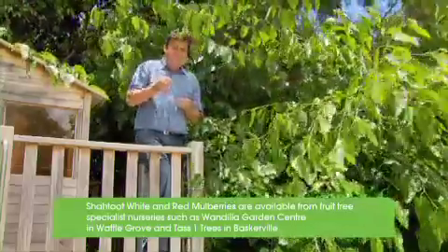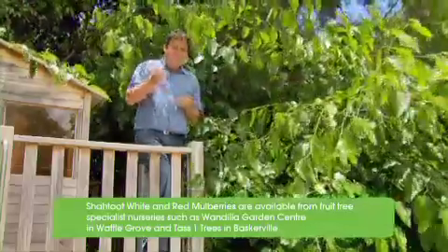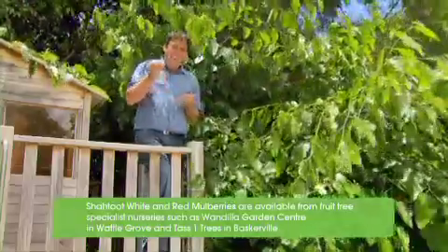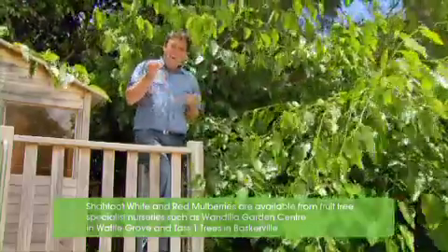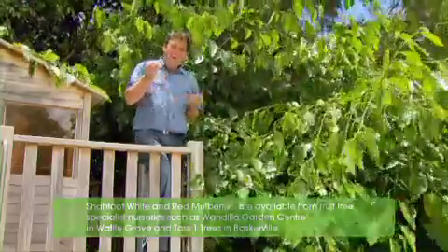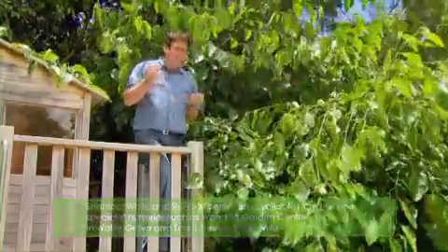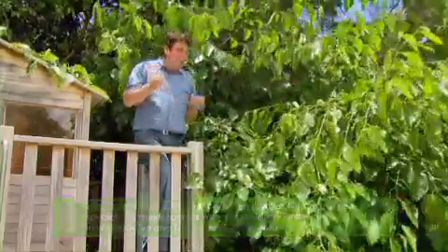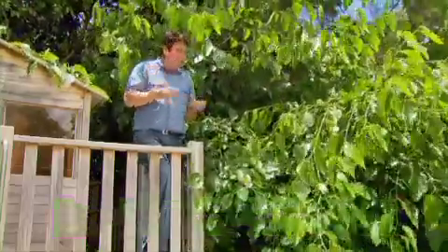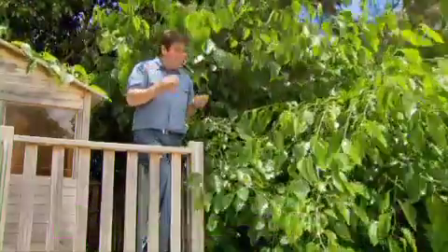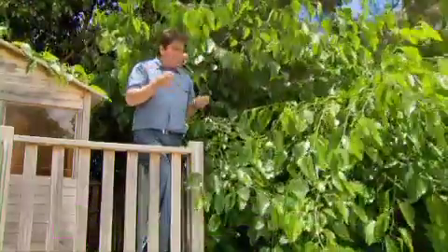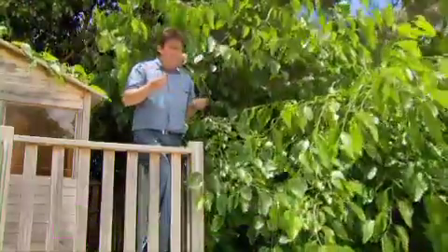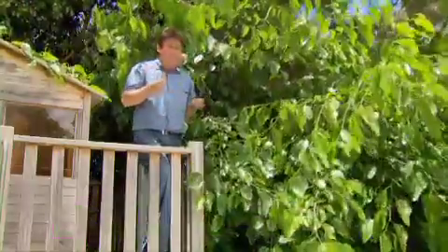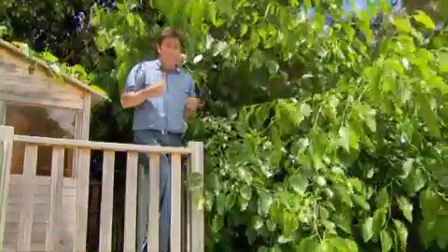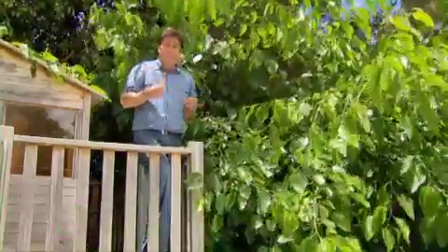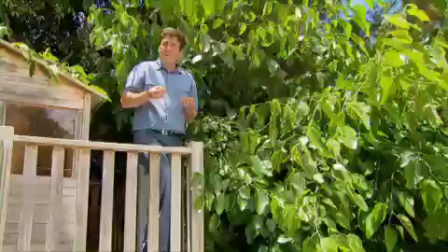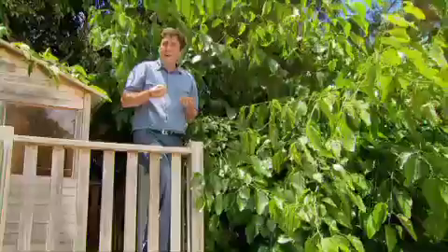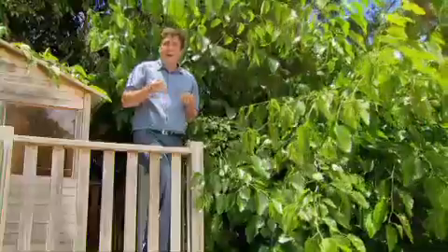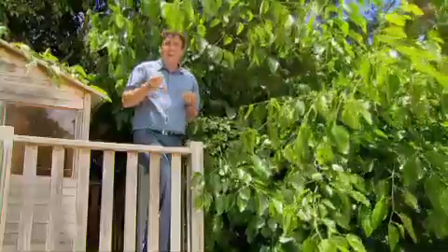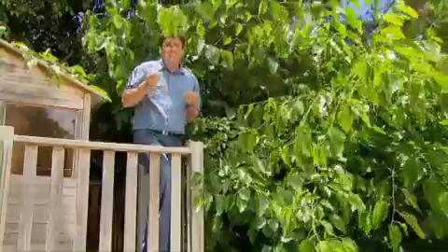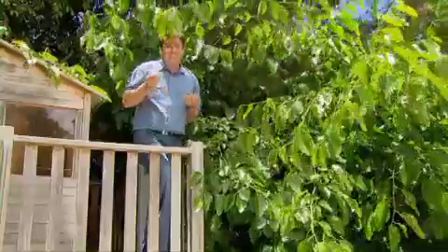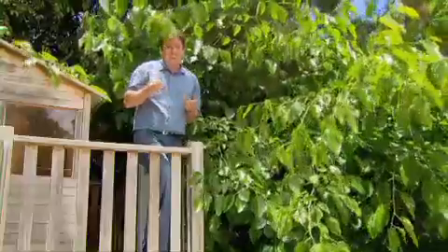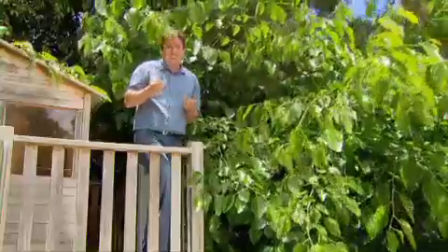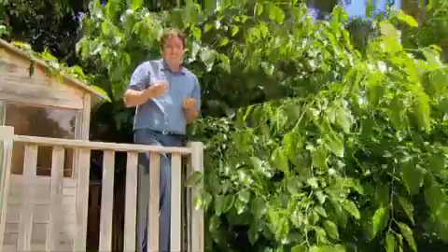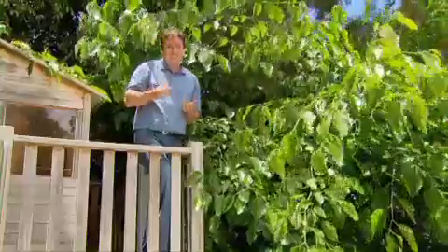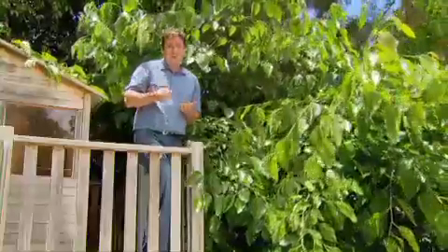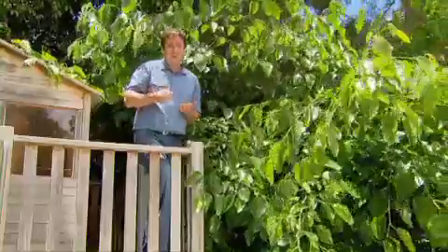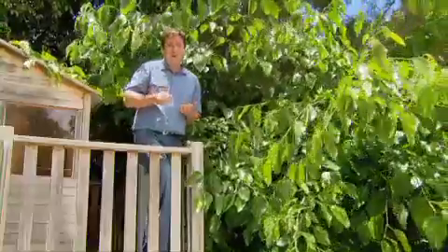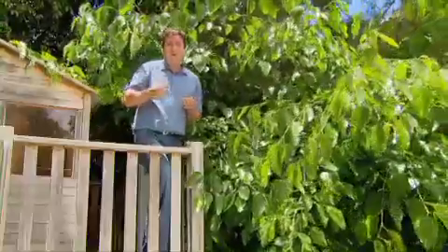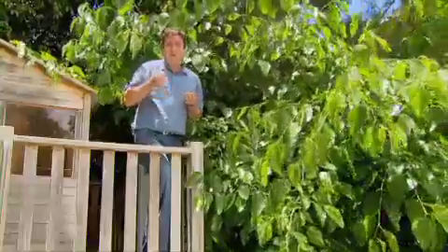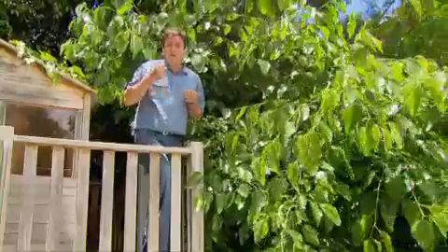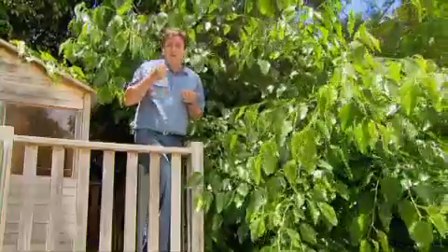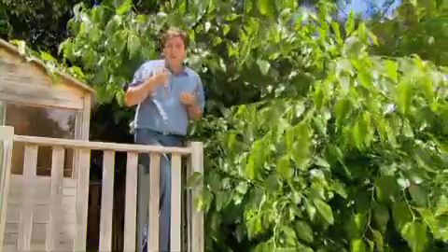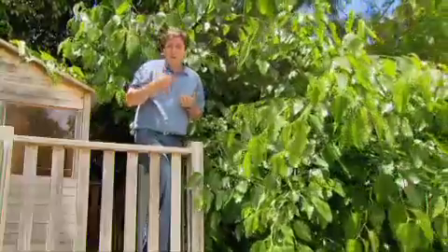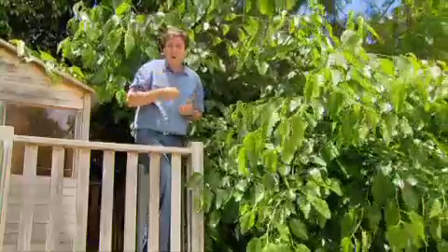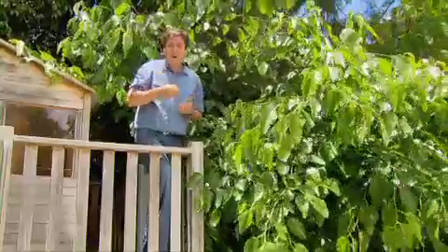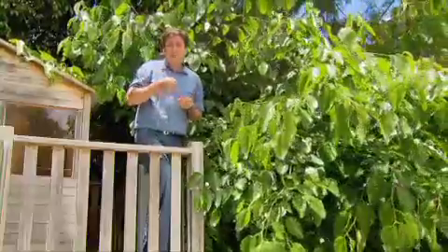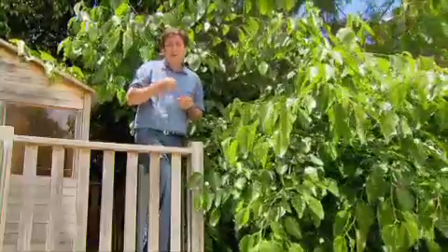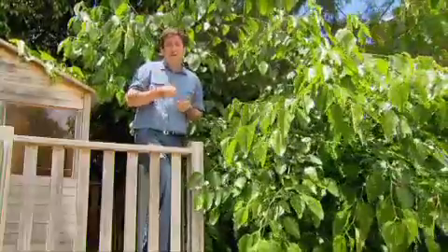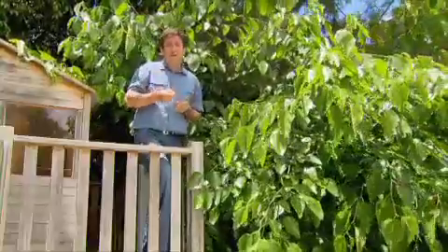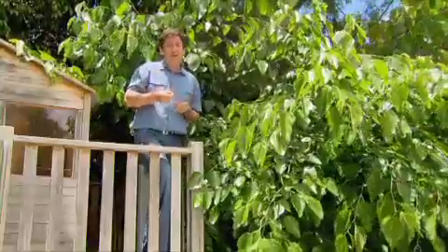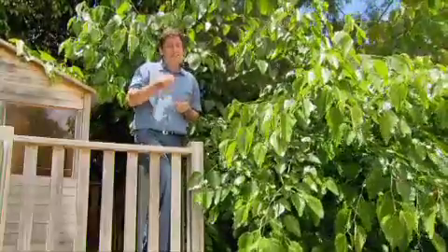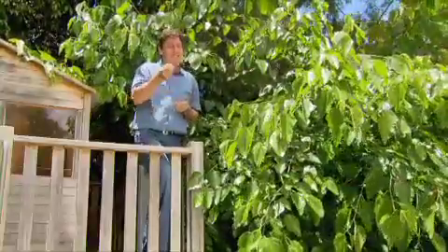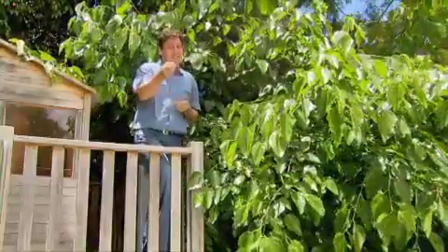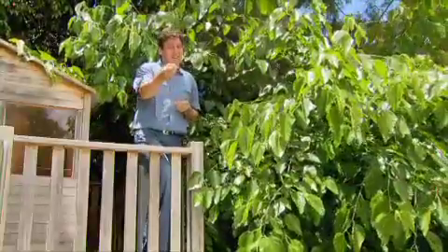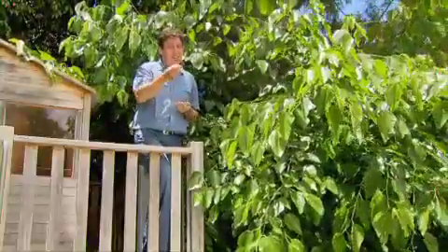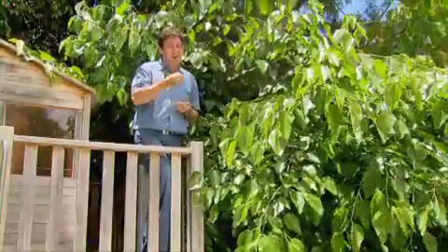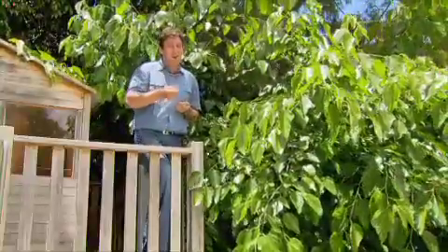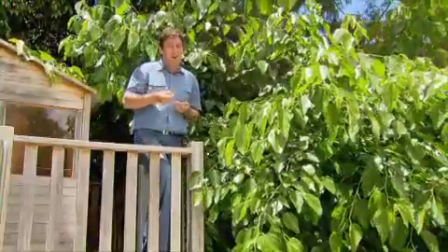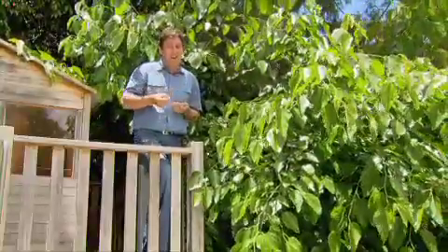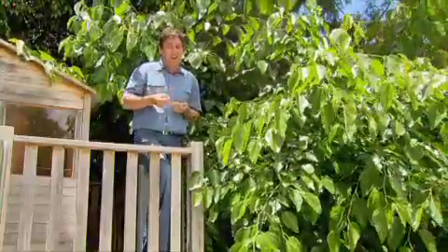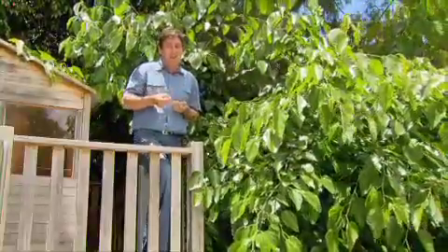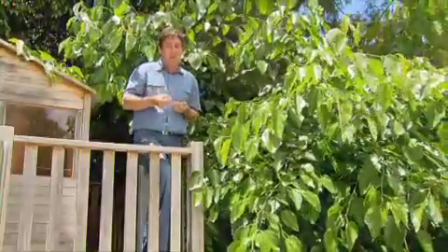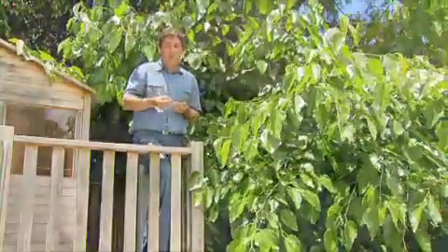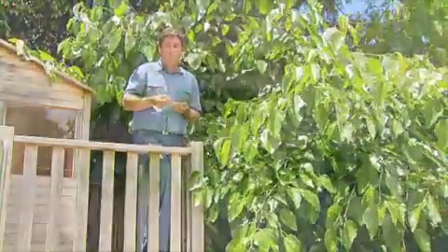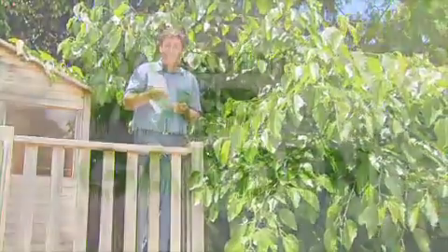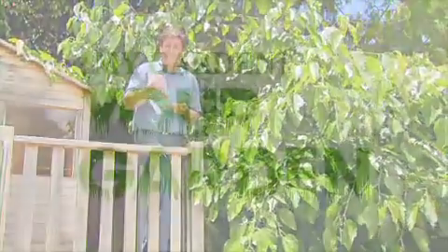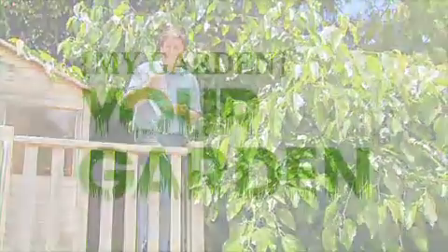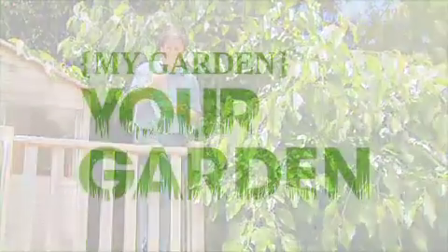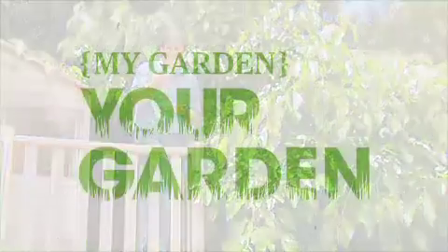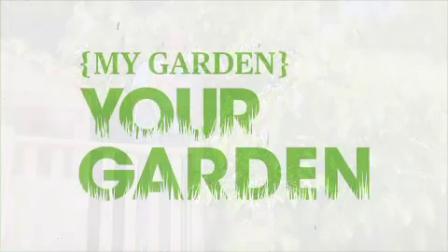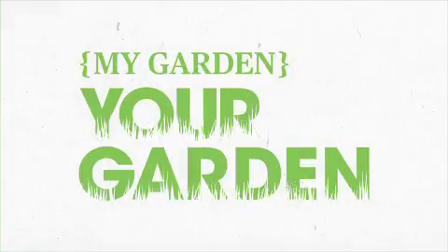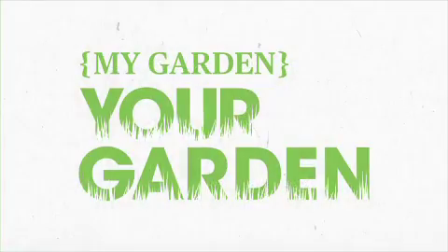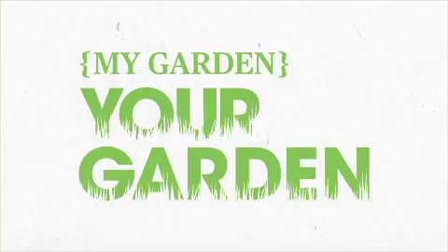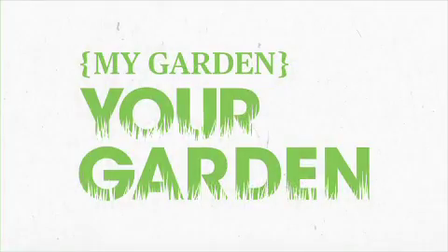All of these fruit are easy to grow at home. They grow well in my place, they're going to grow well in yours, so give it a go.